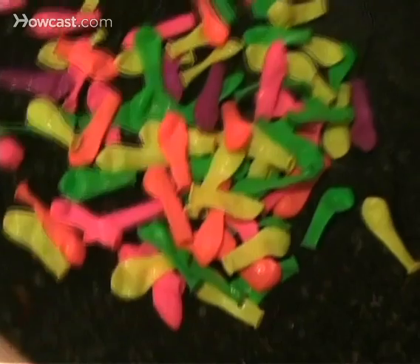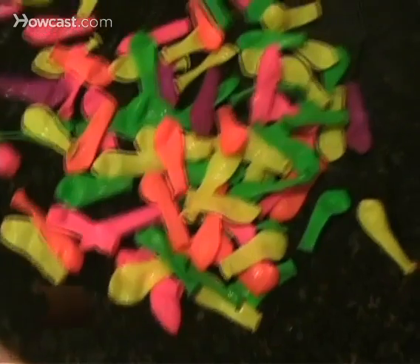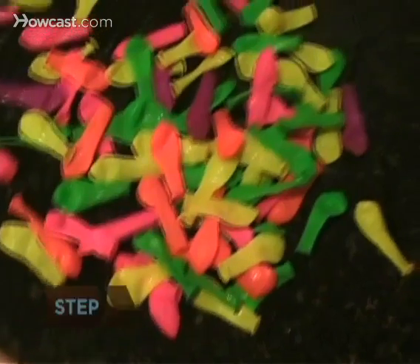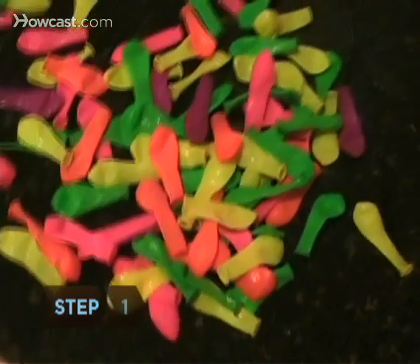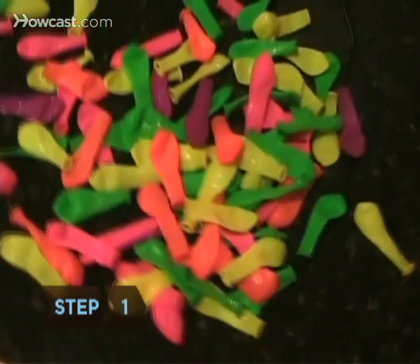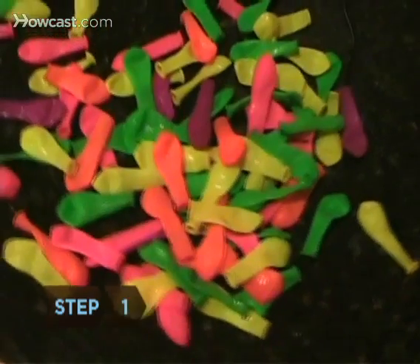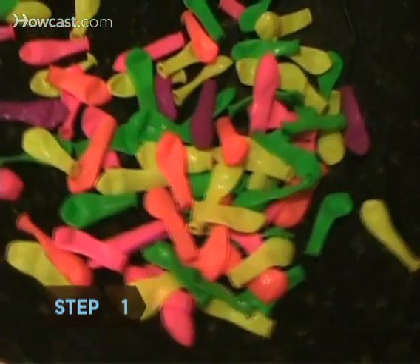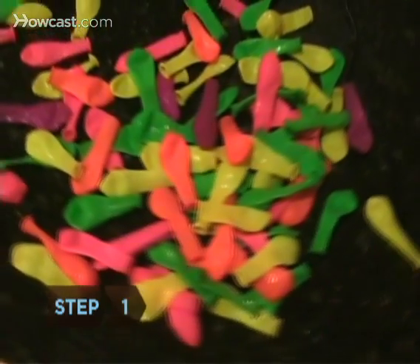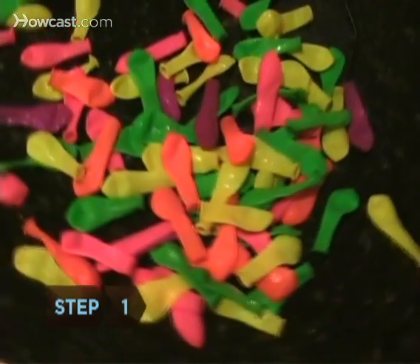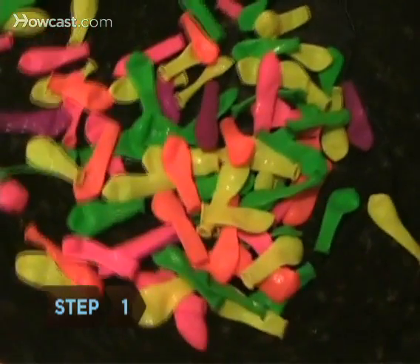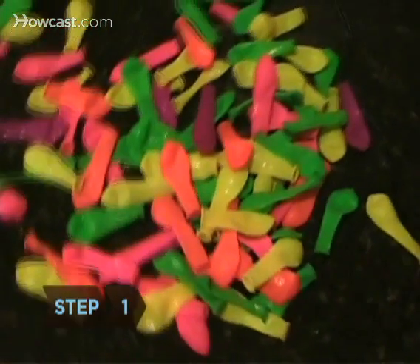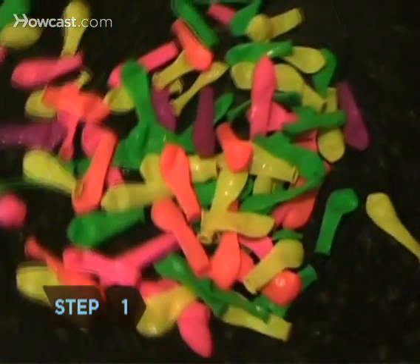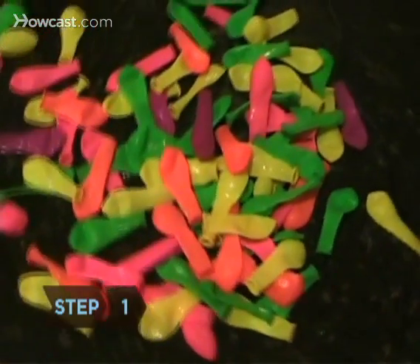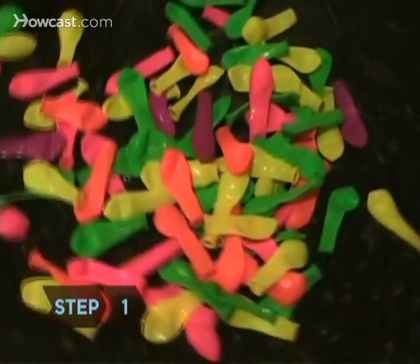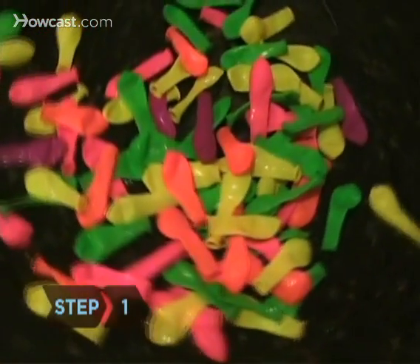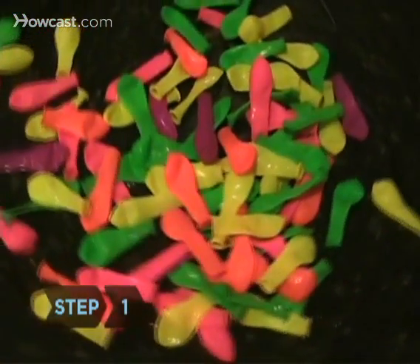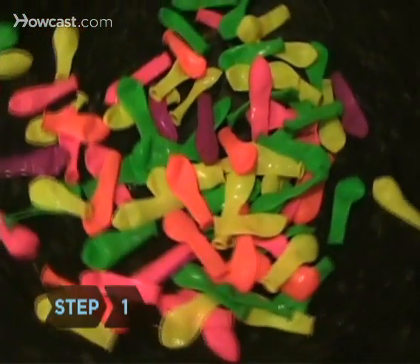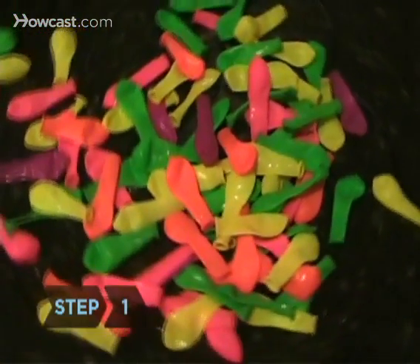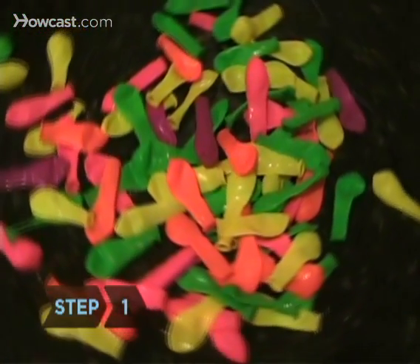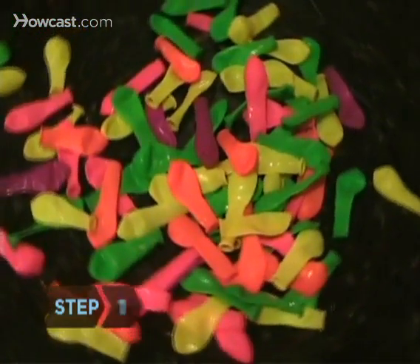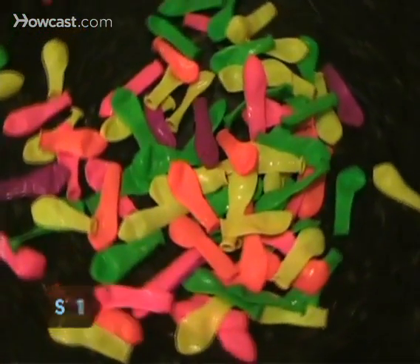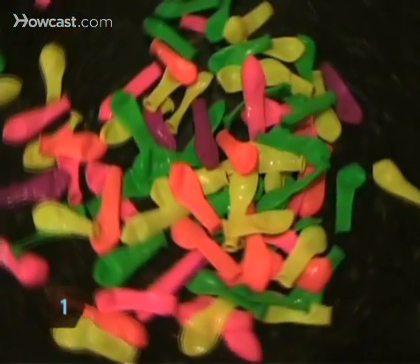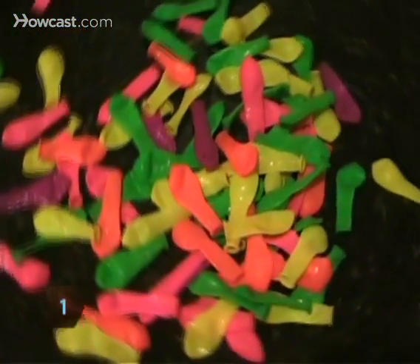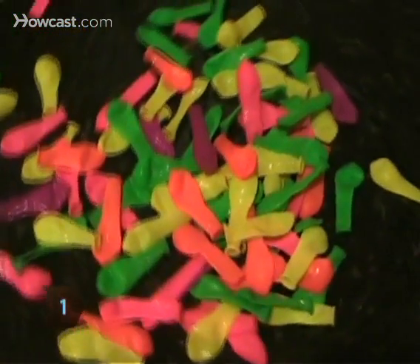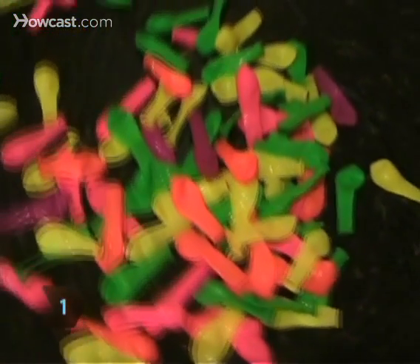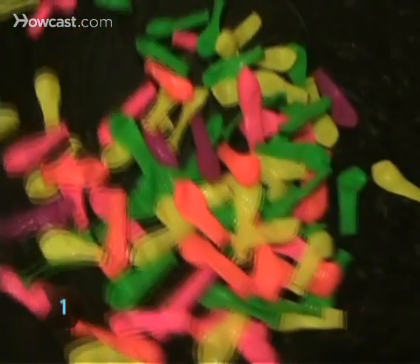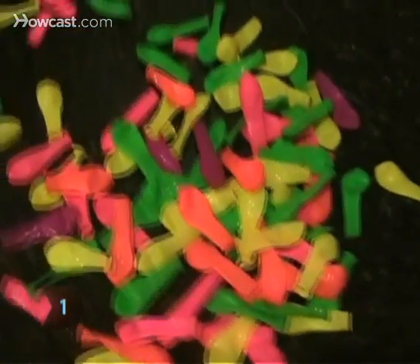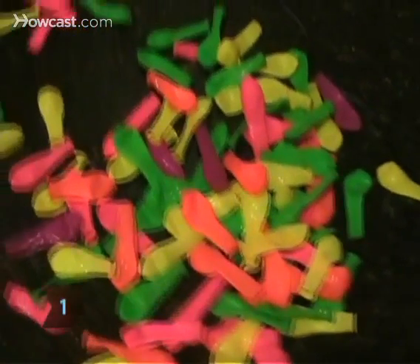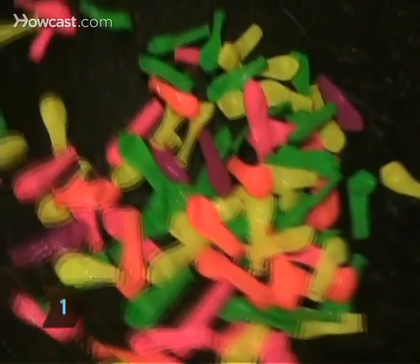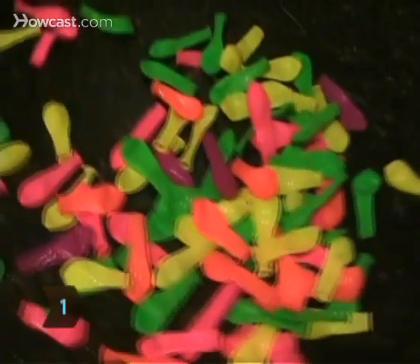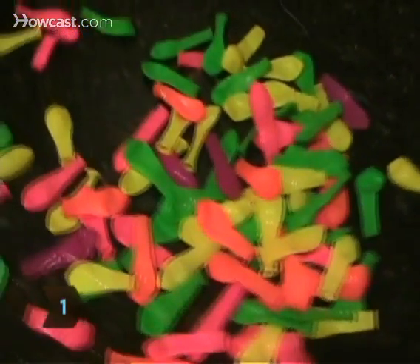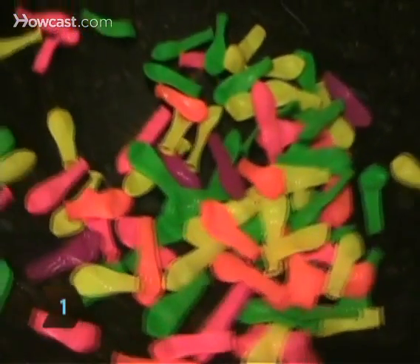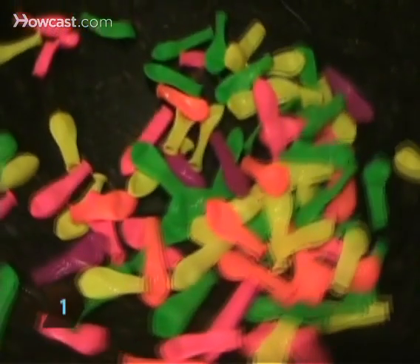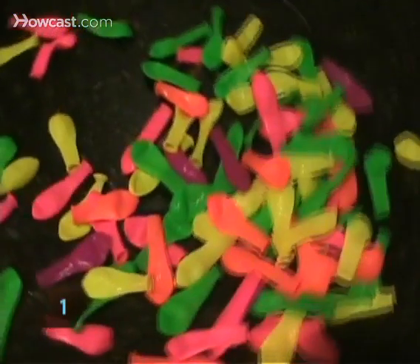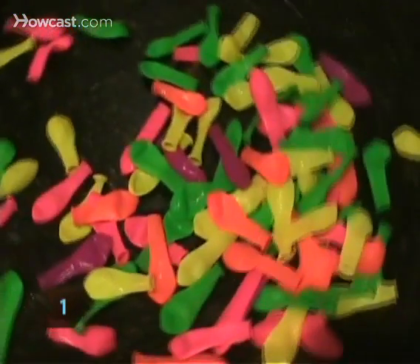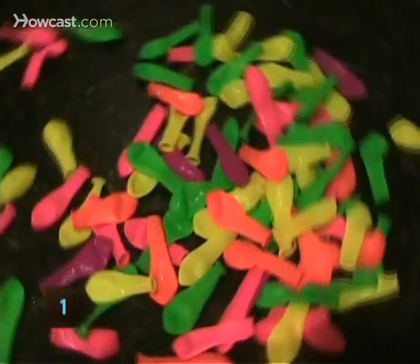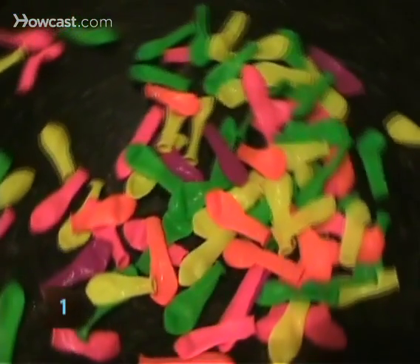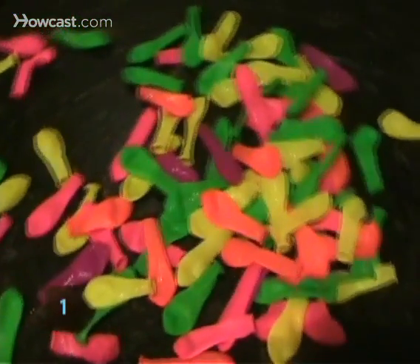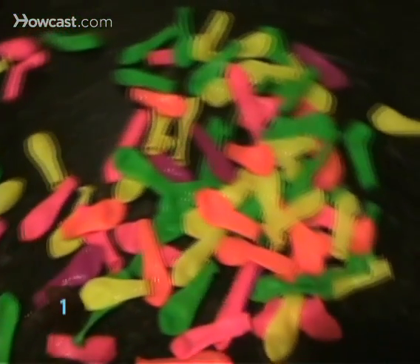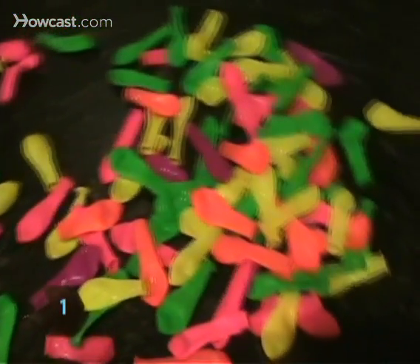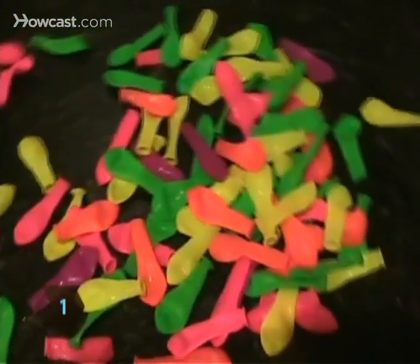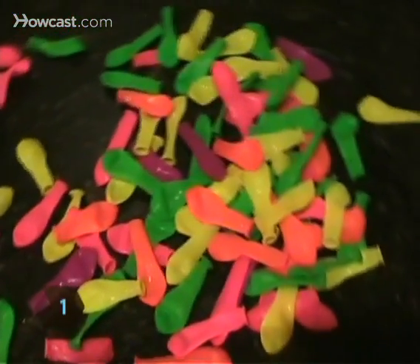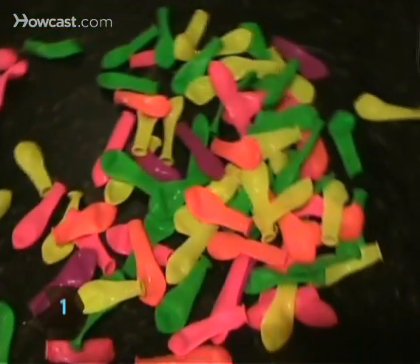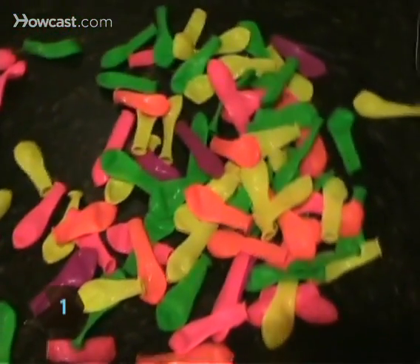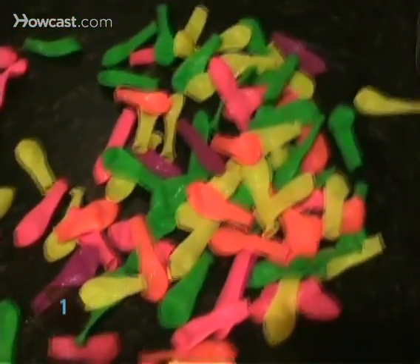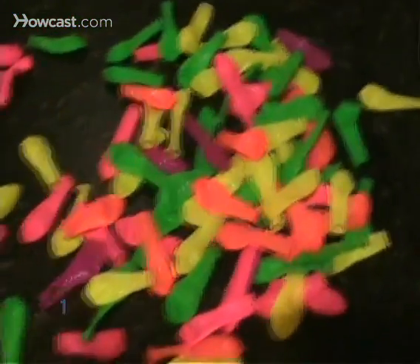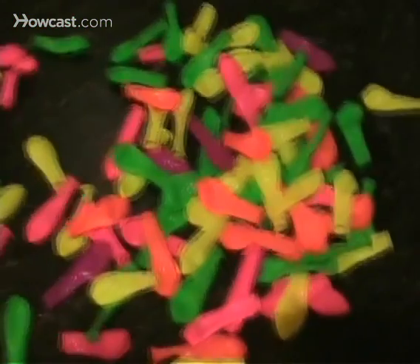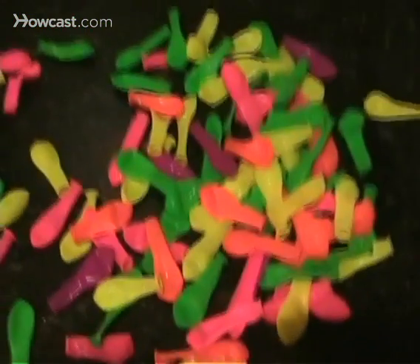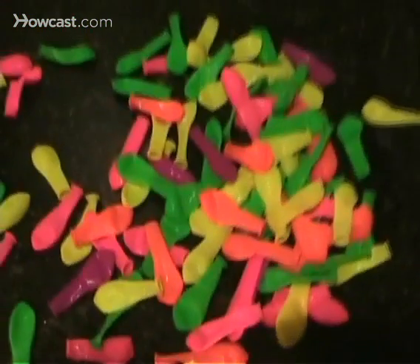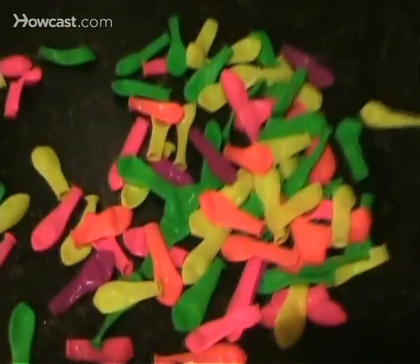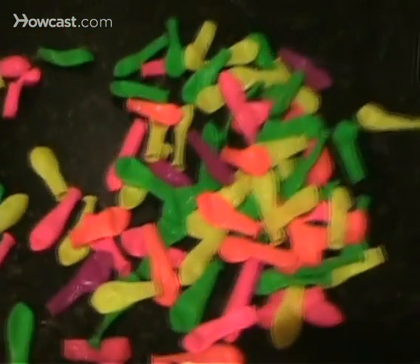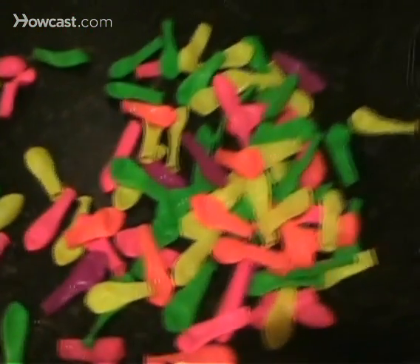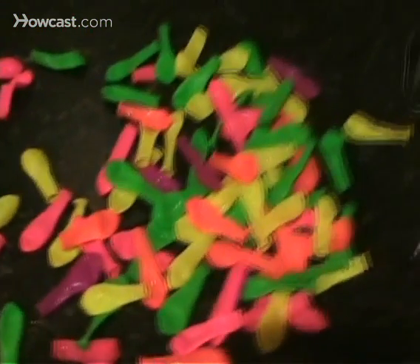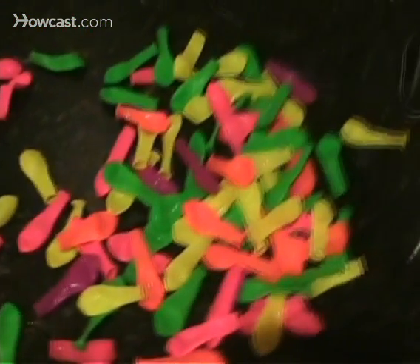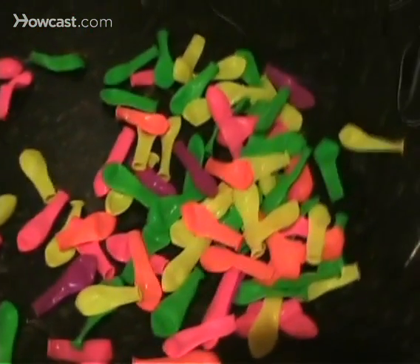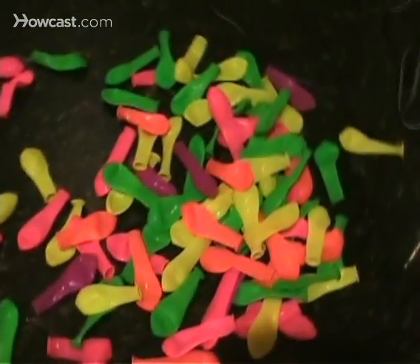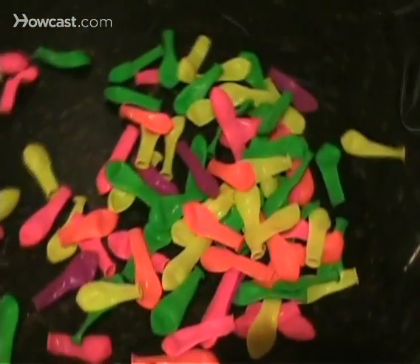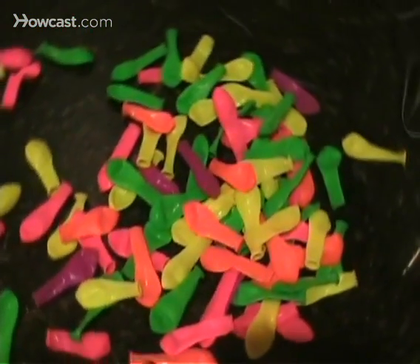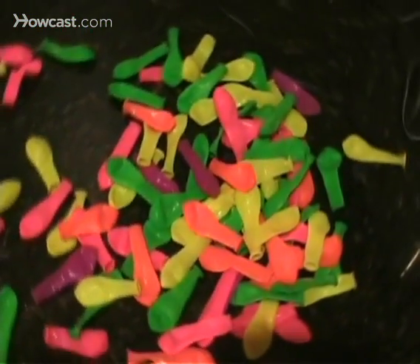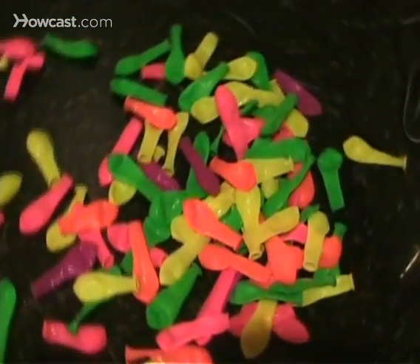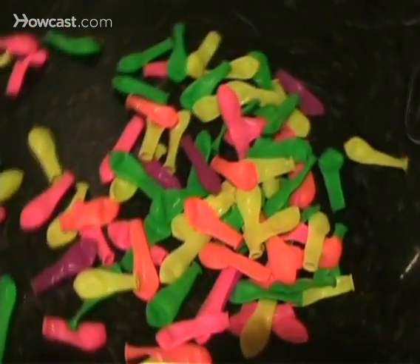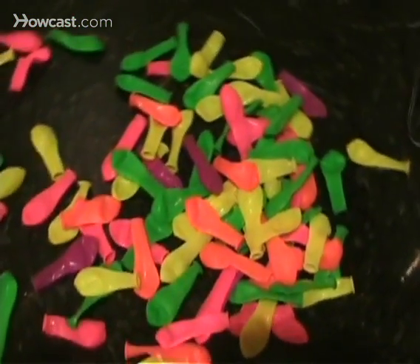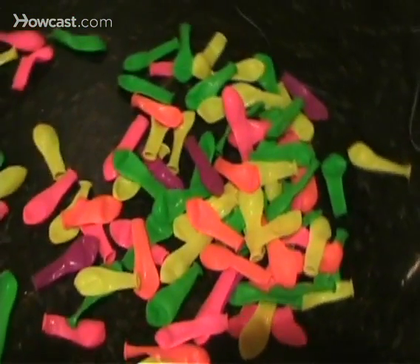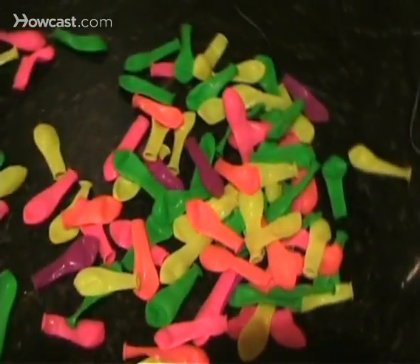Step 1: Buy balloons. Look for medium-sized ones that won't break too easily. Plan on a few dozen for each player.